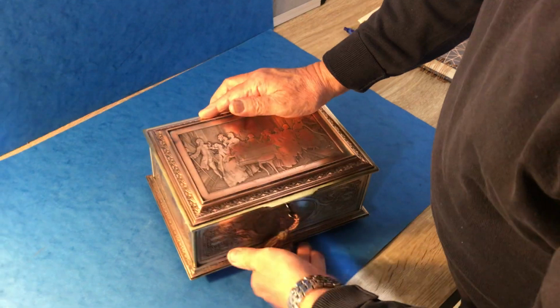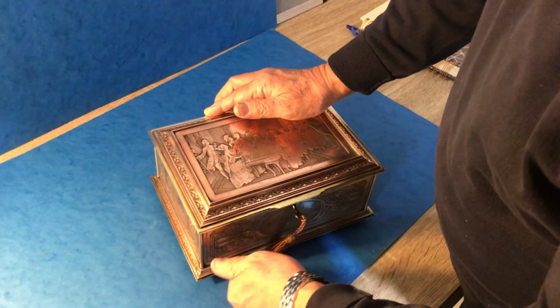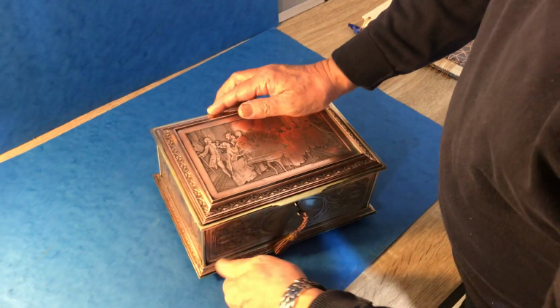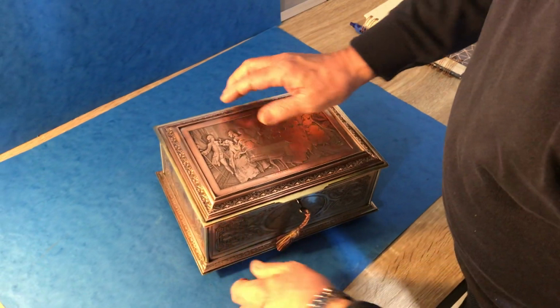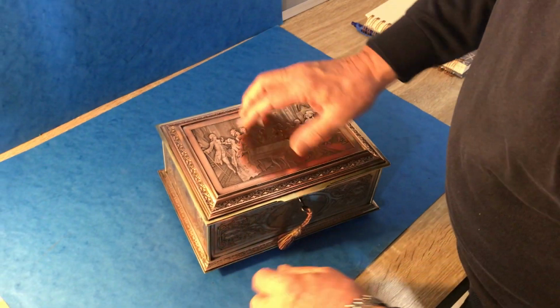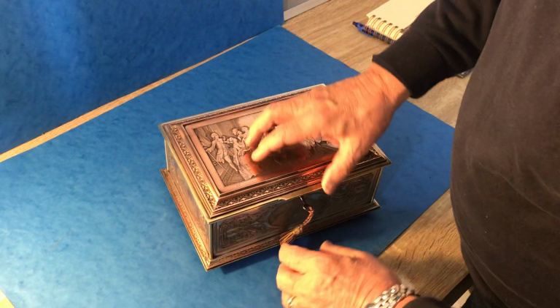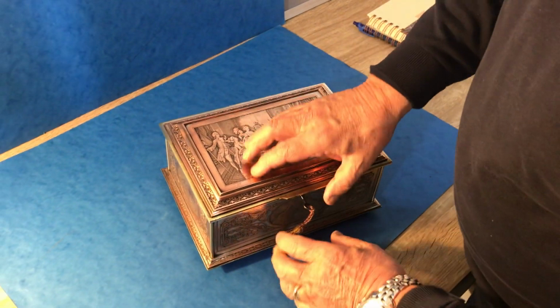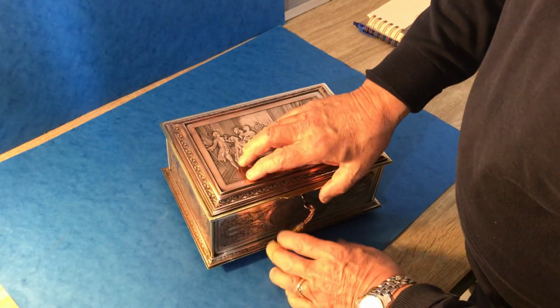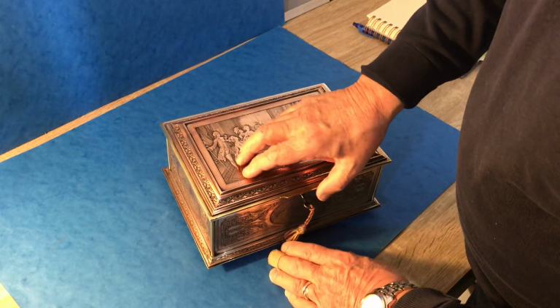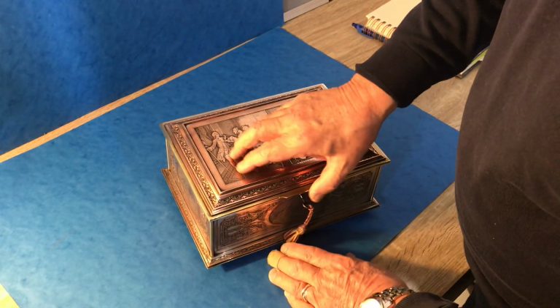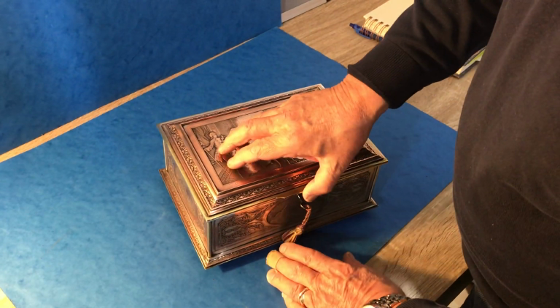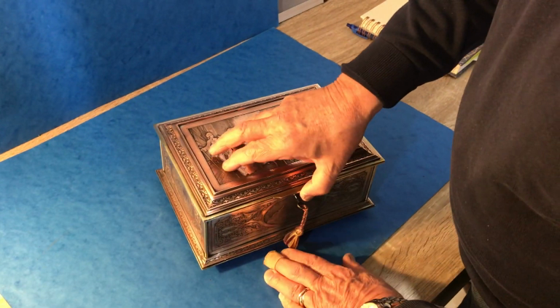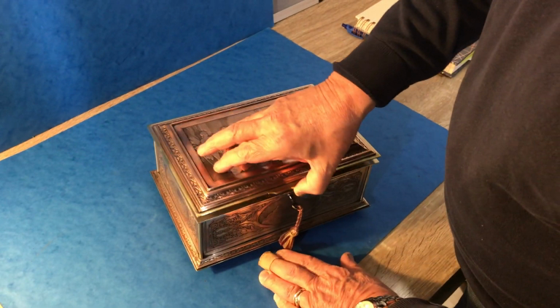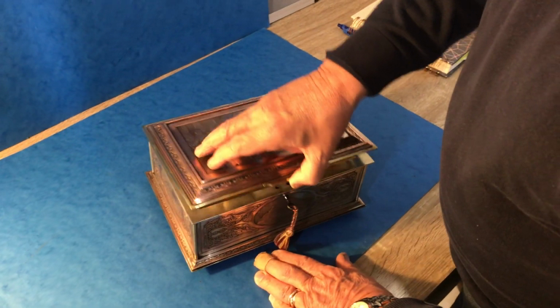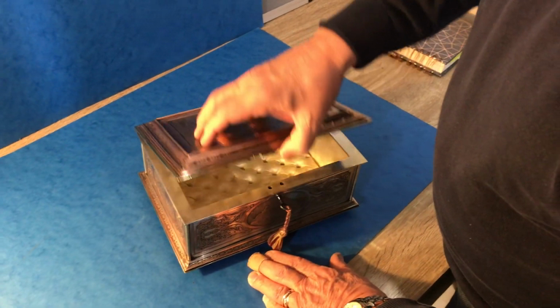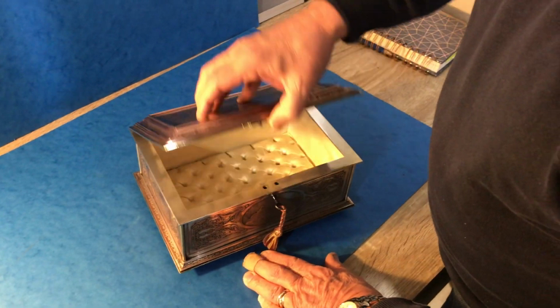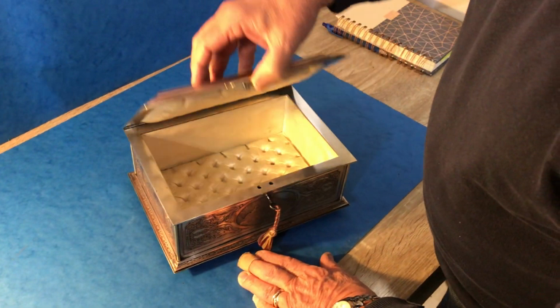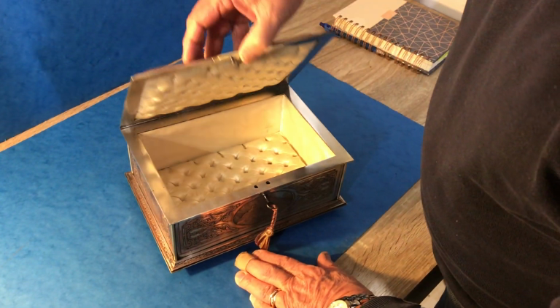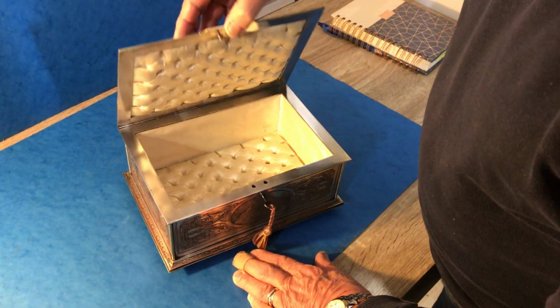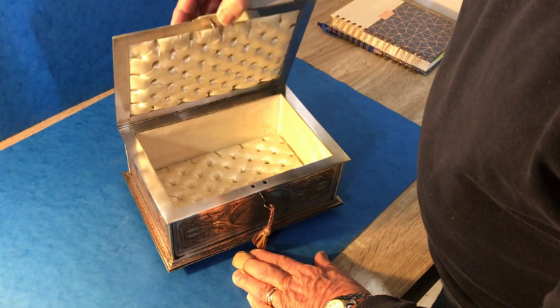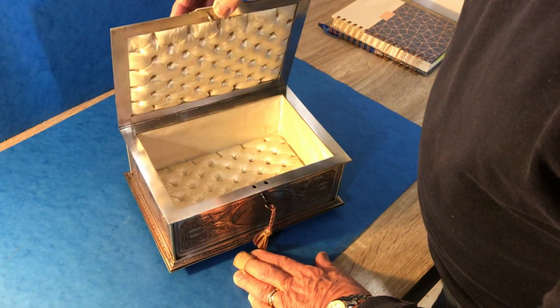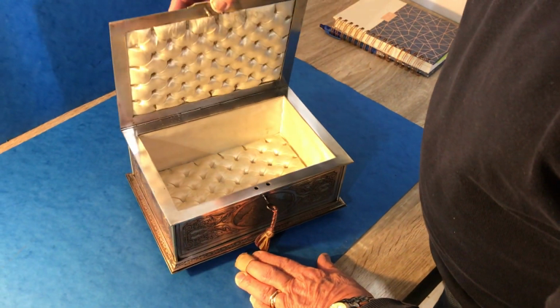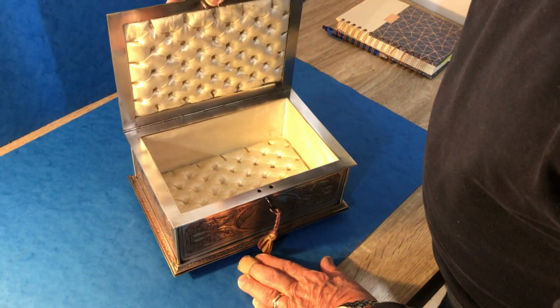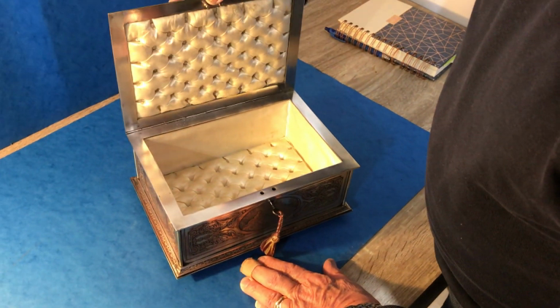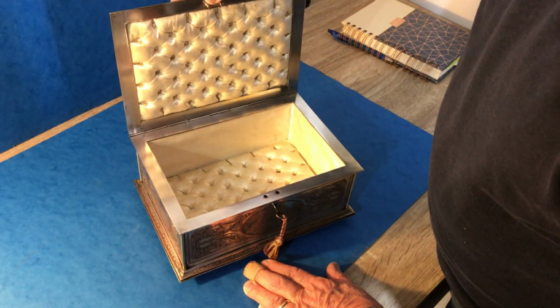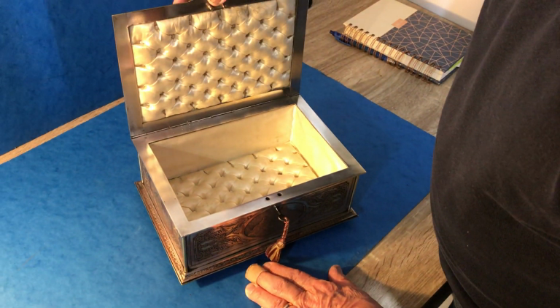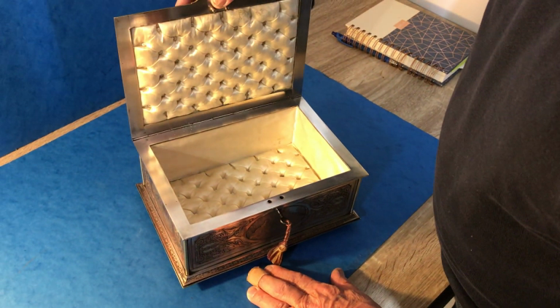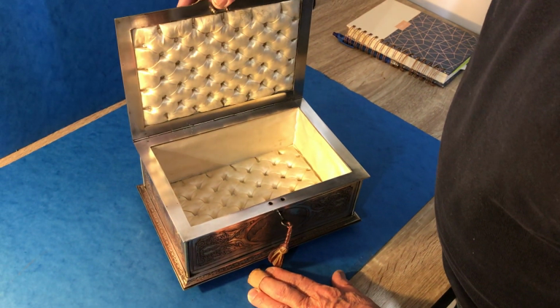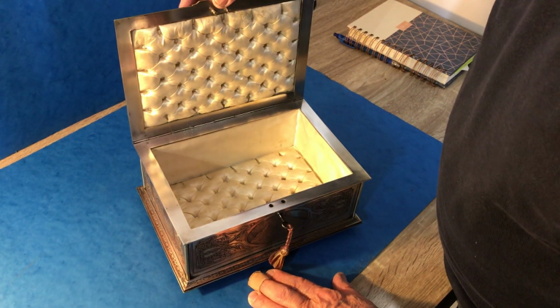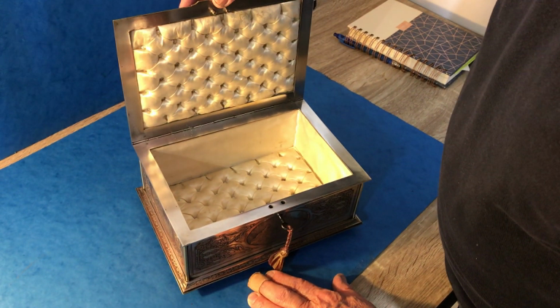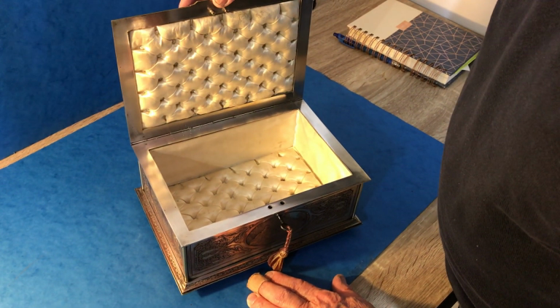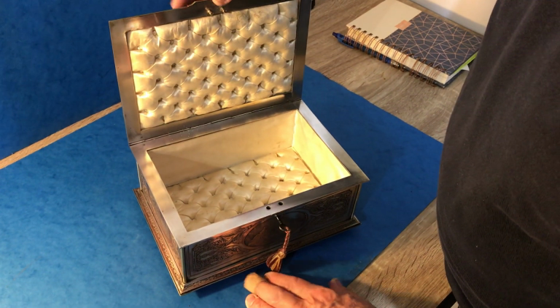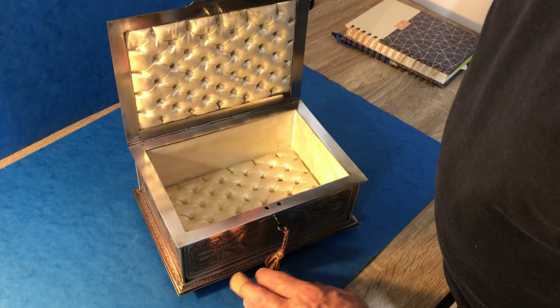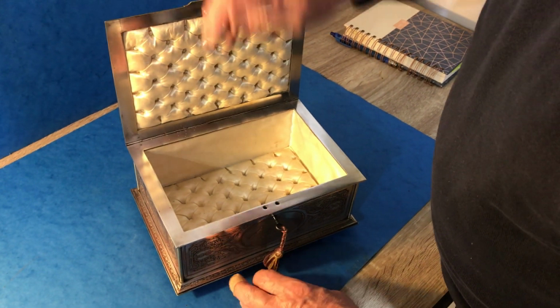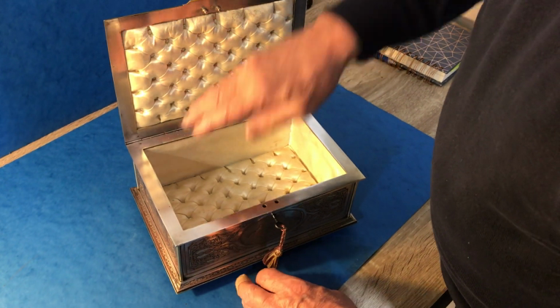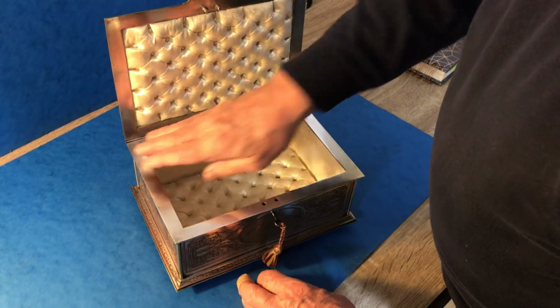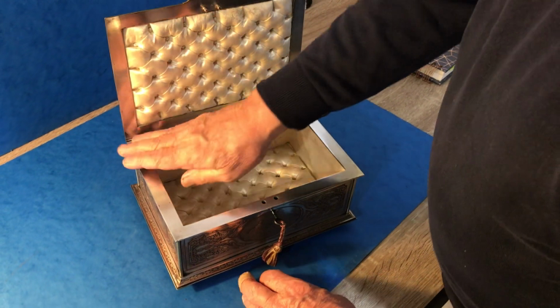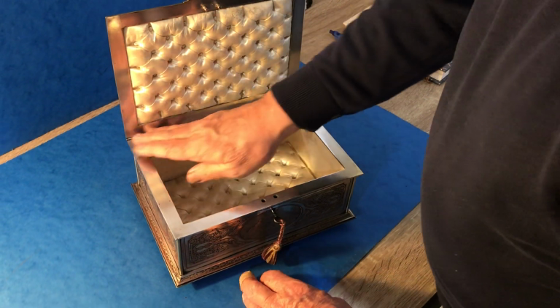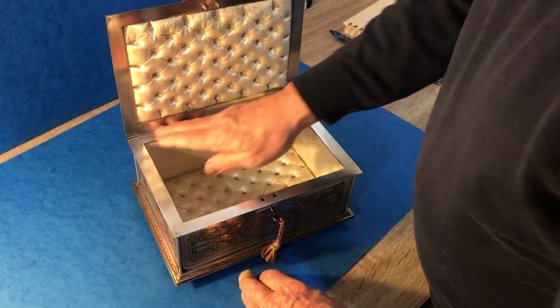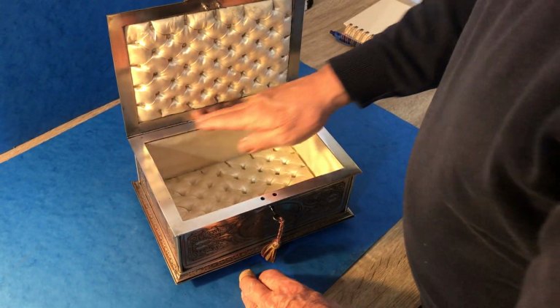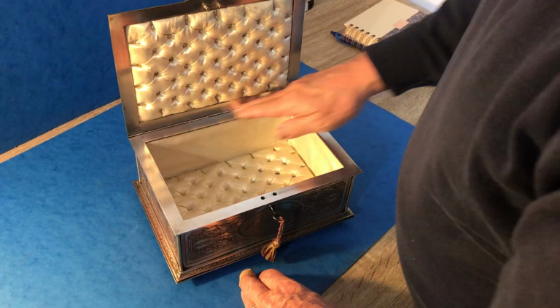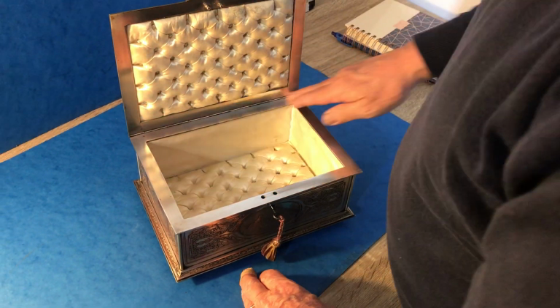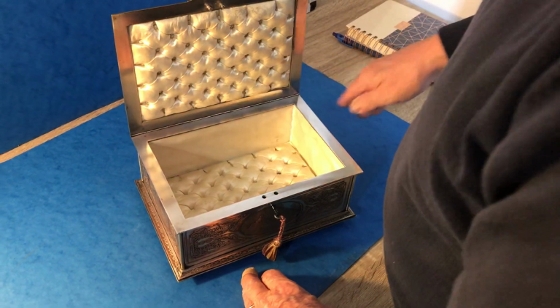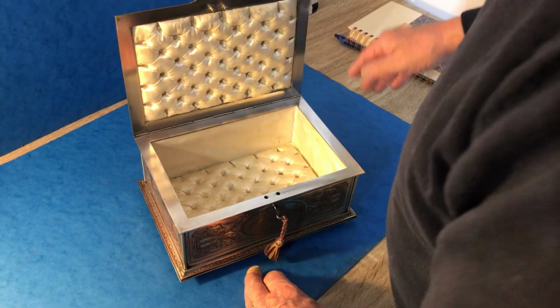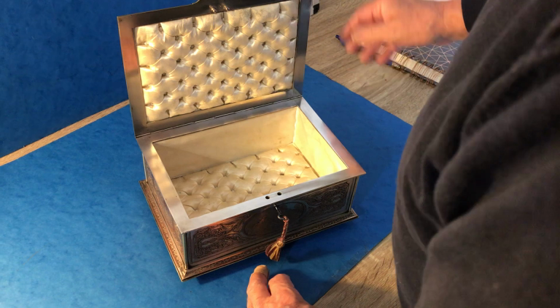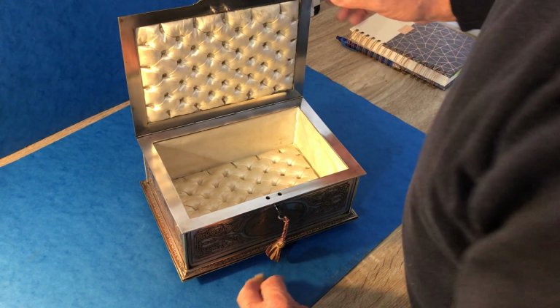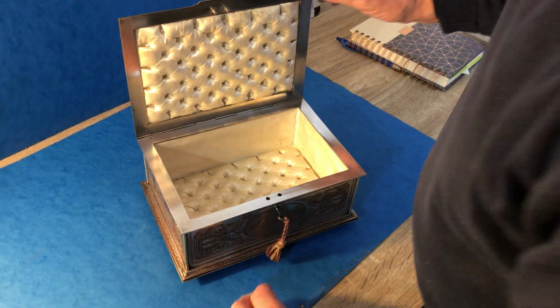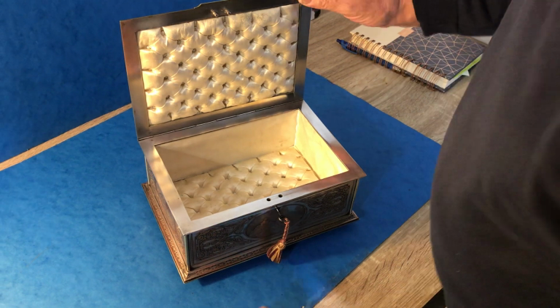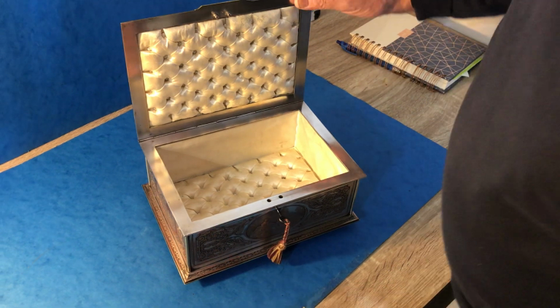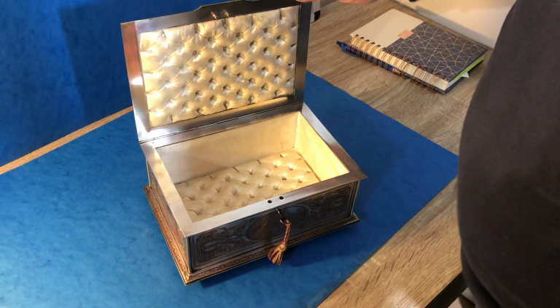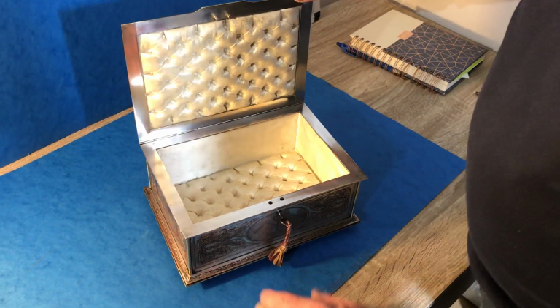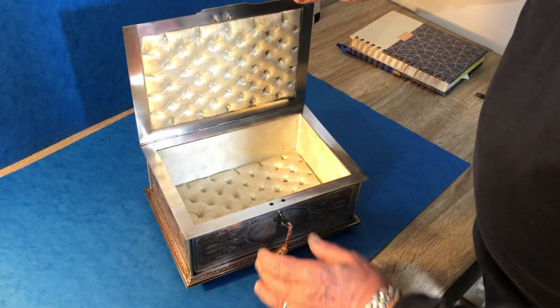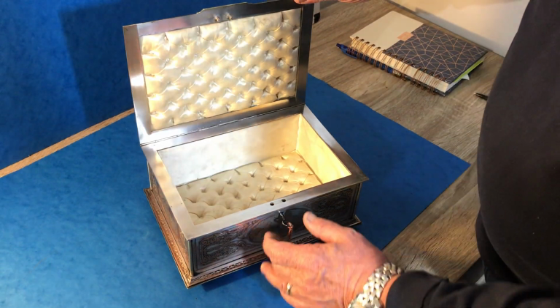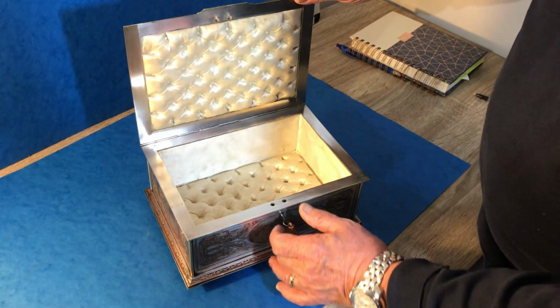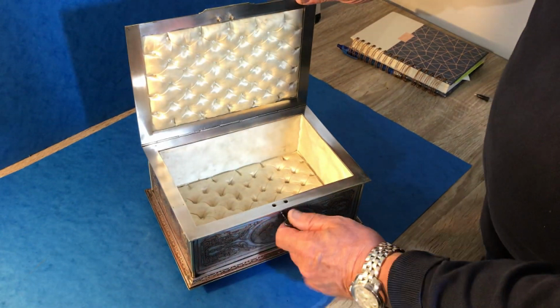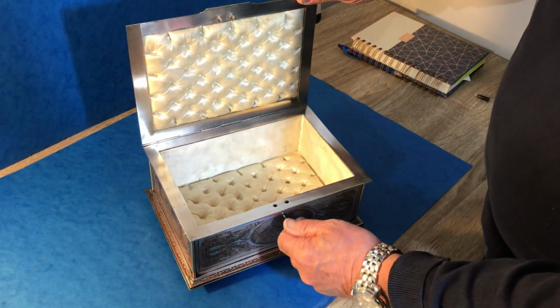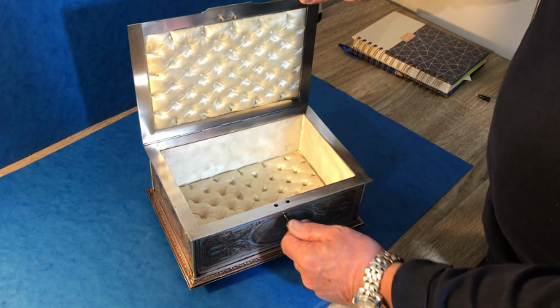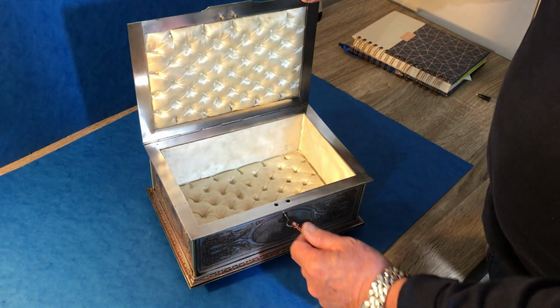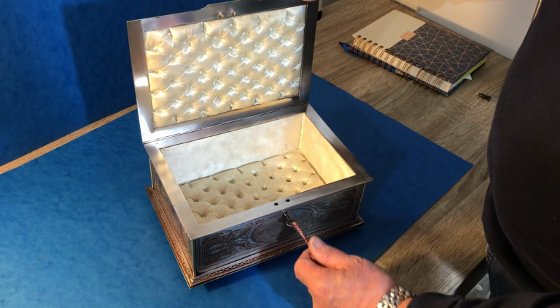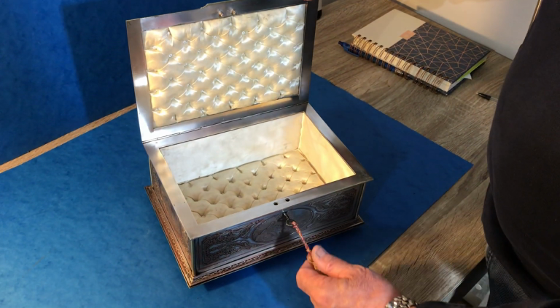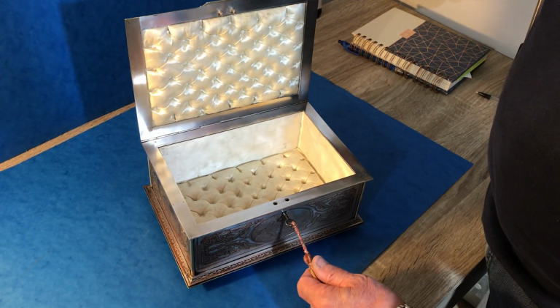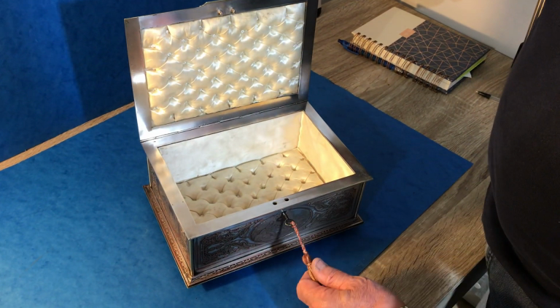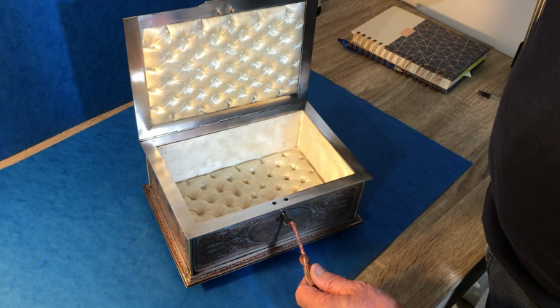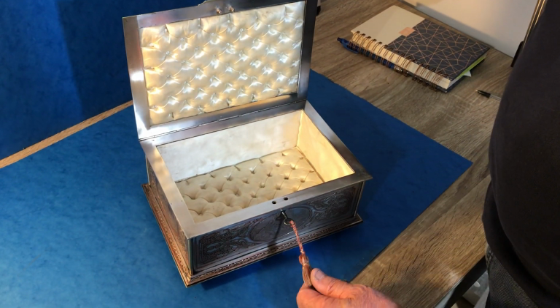Super box, quite a weighty box, dates to about 1850. Thank you very much.